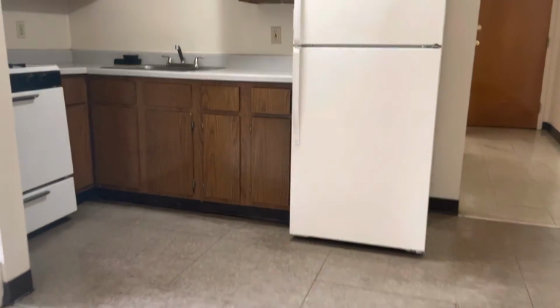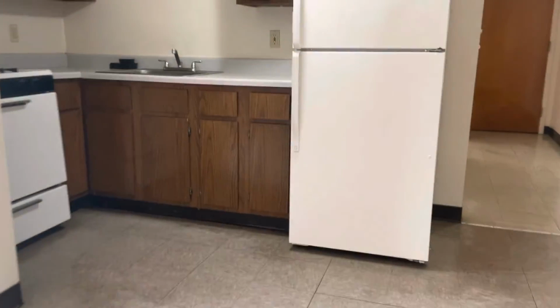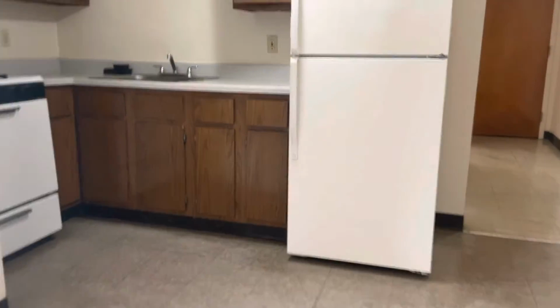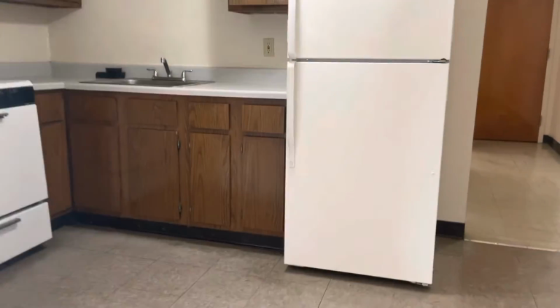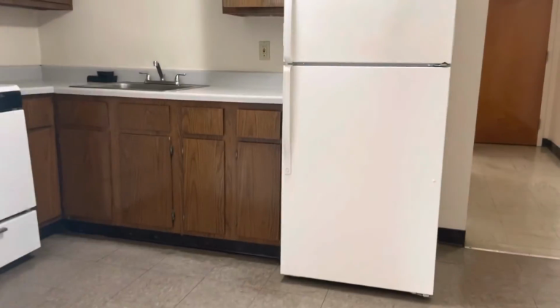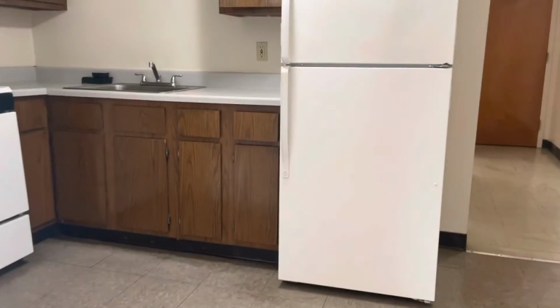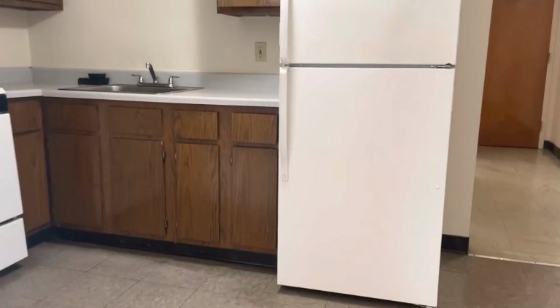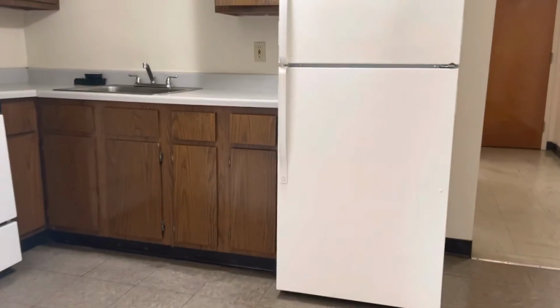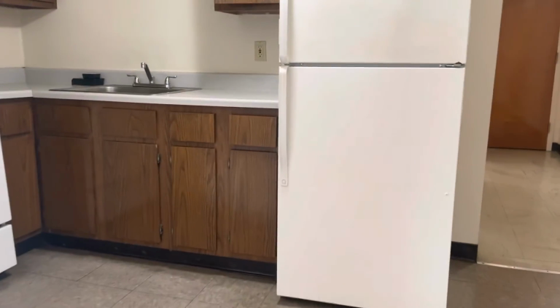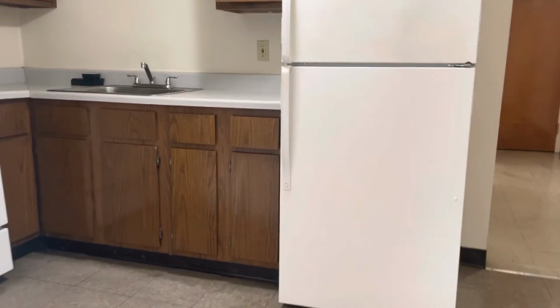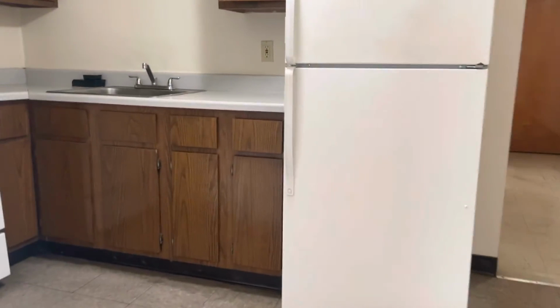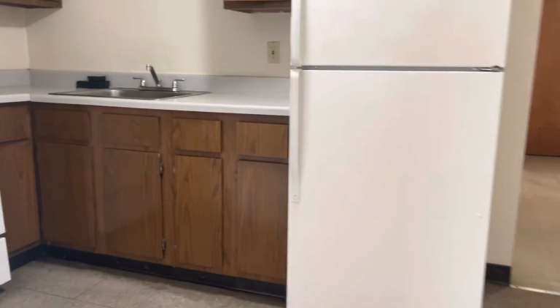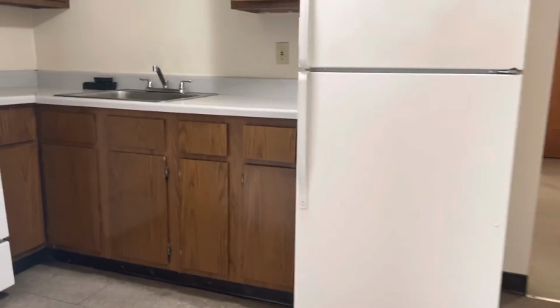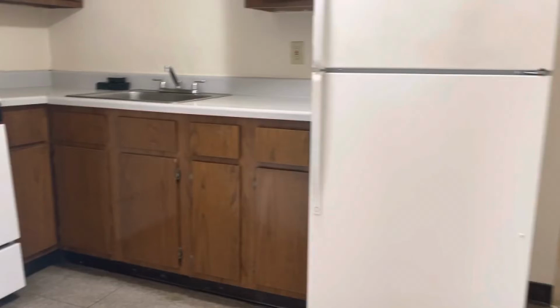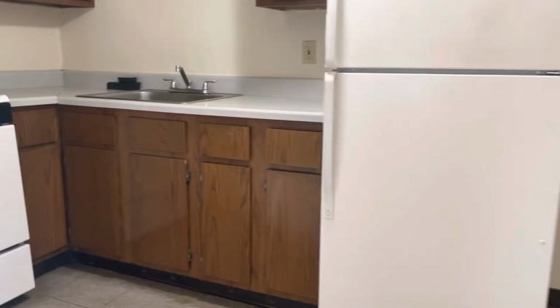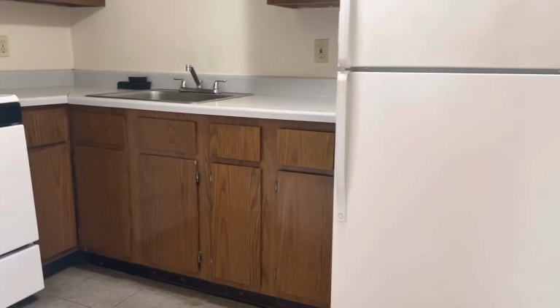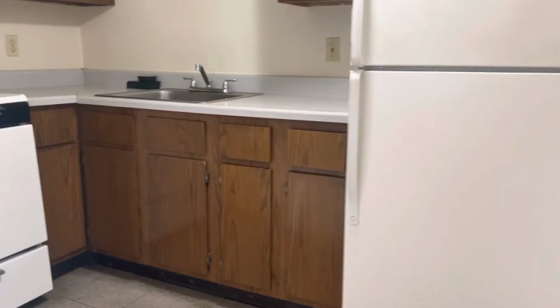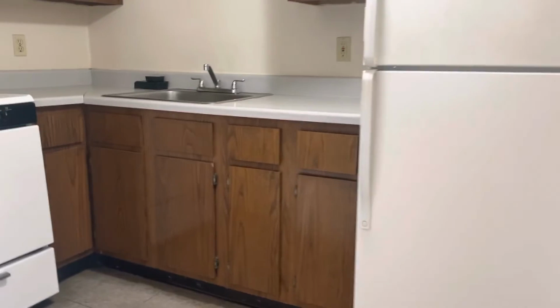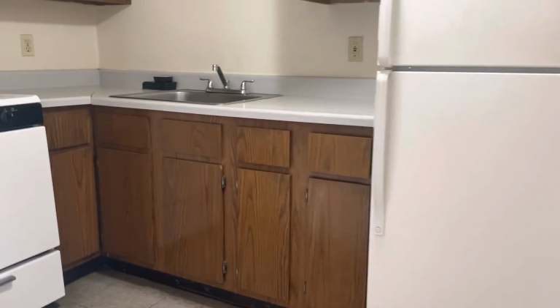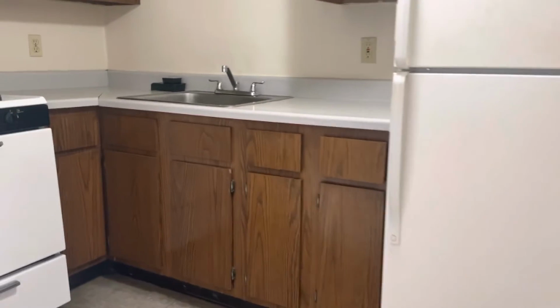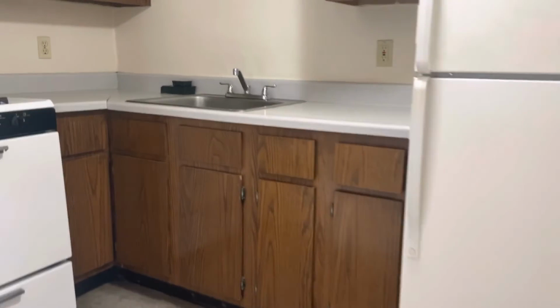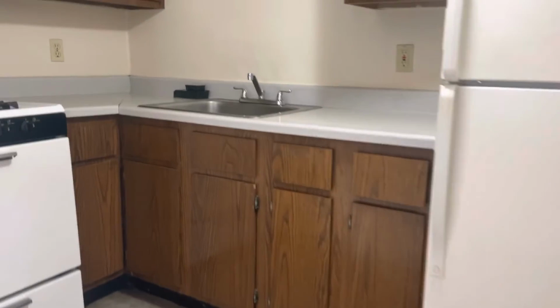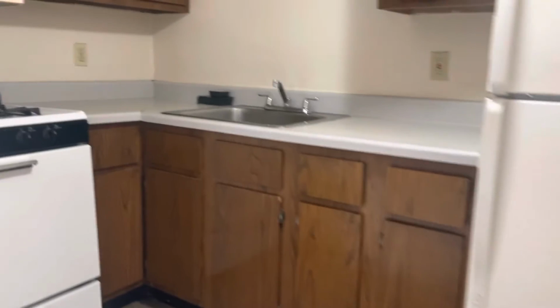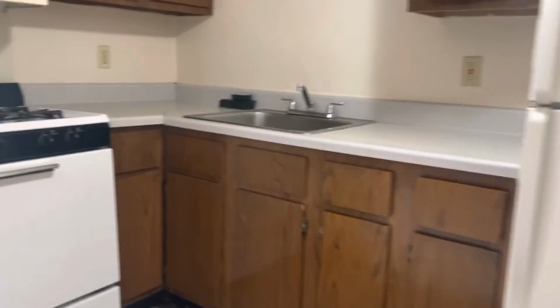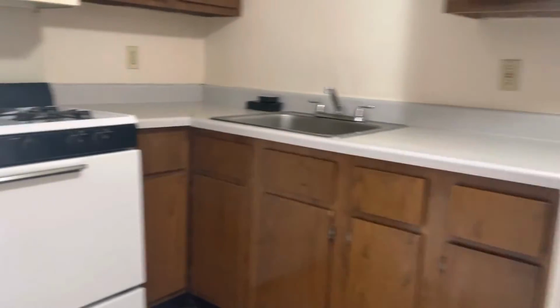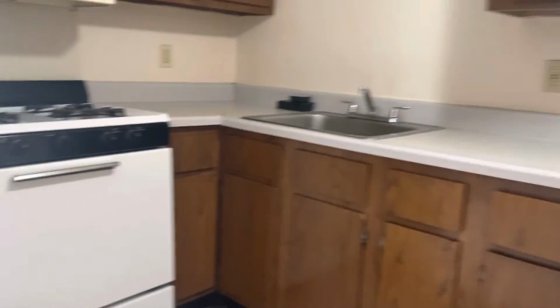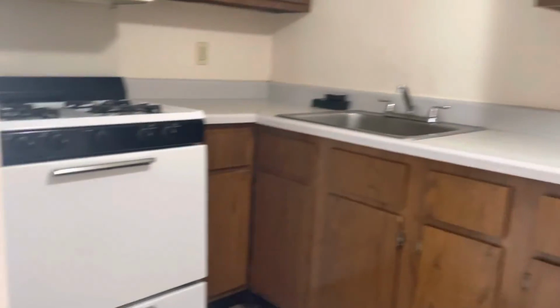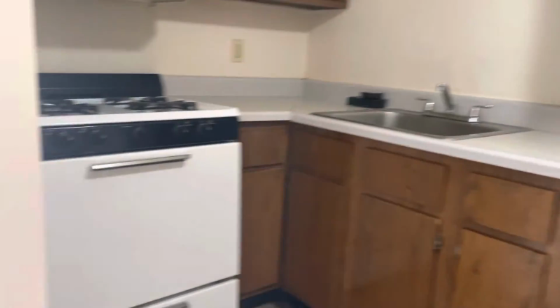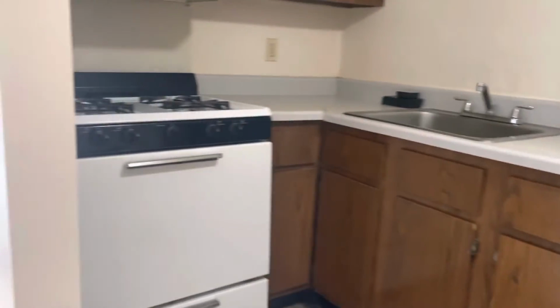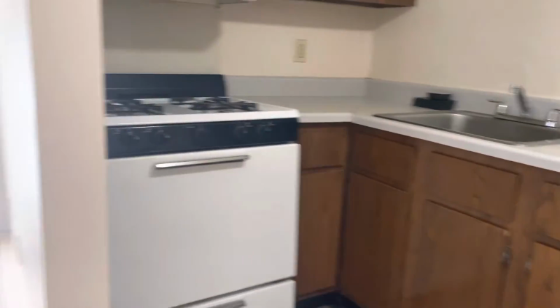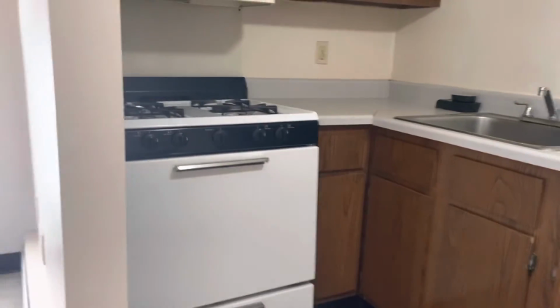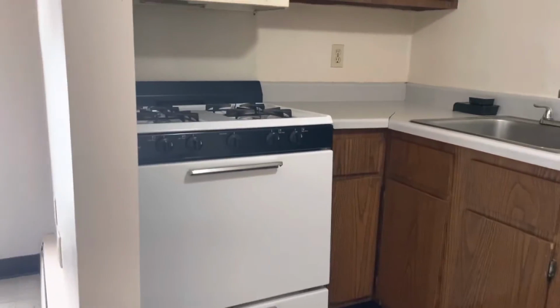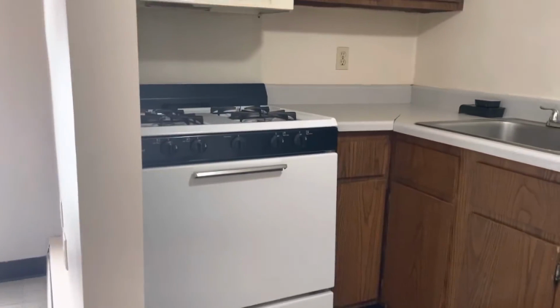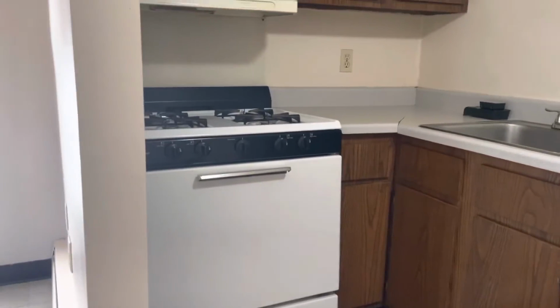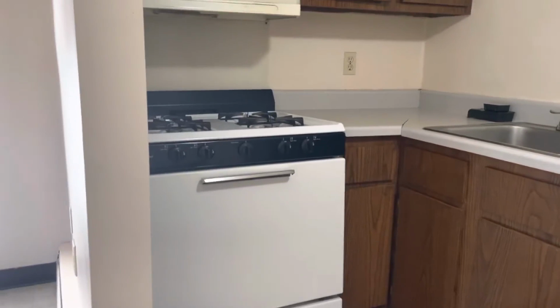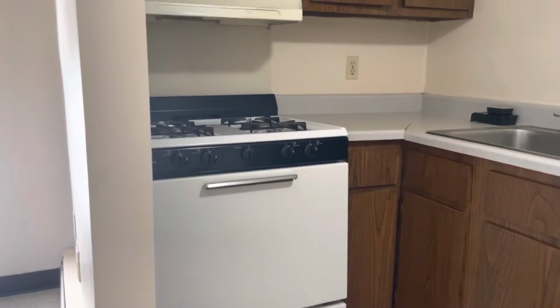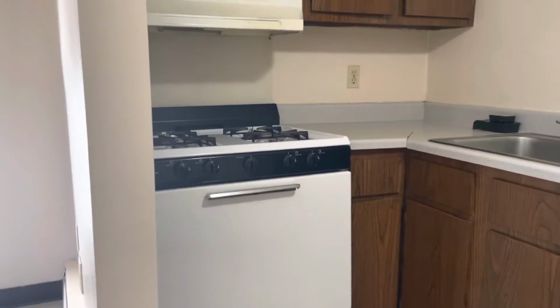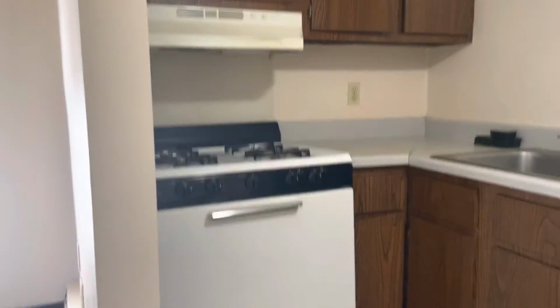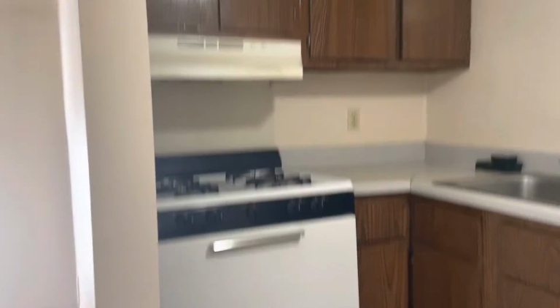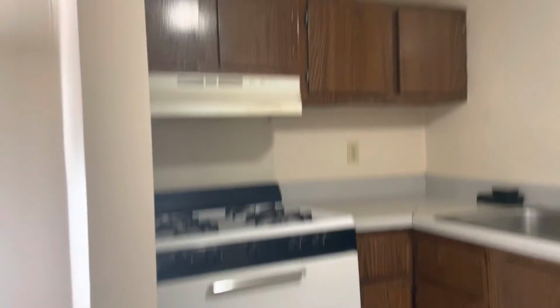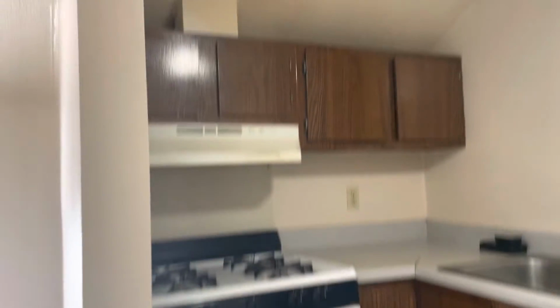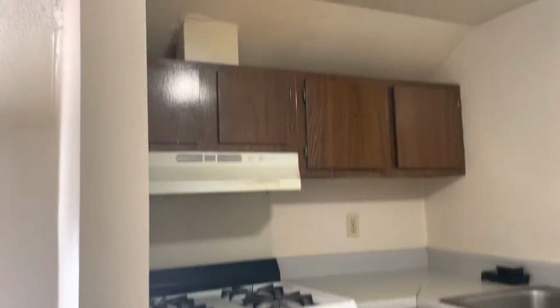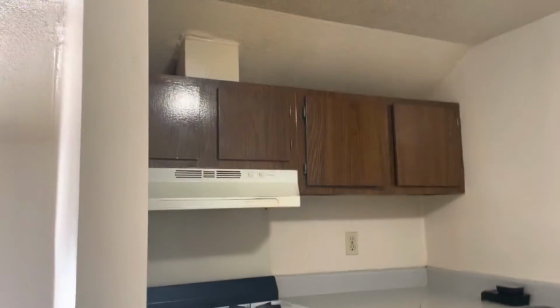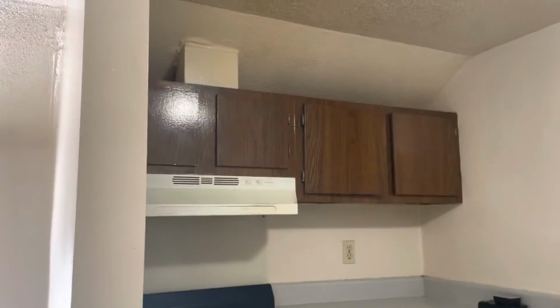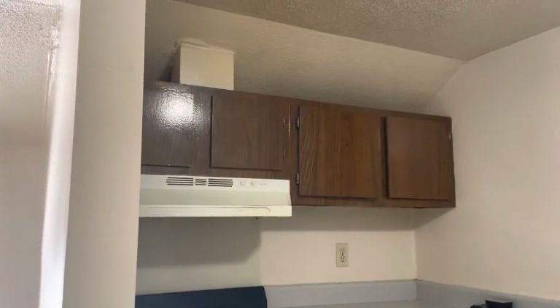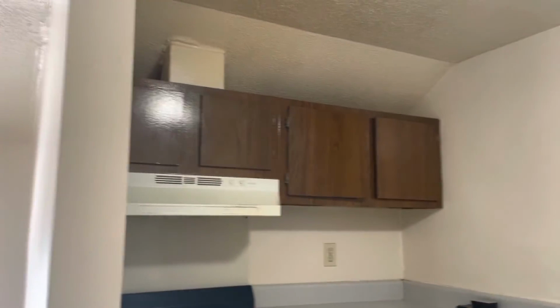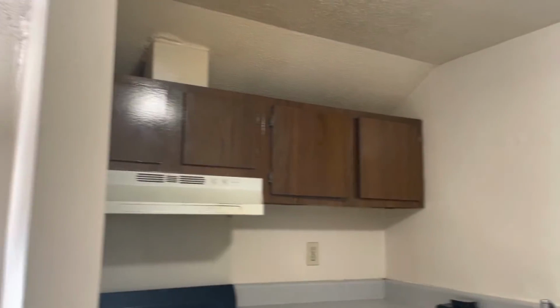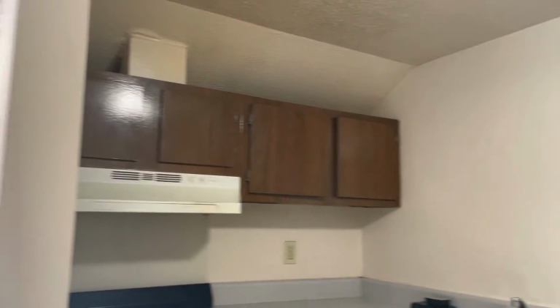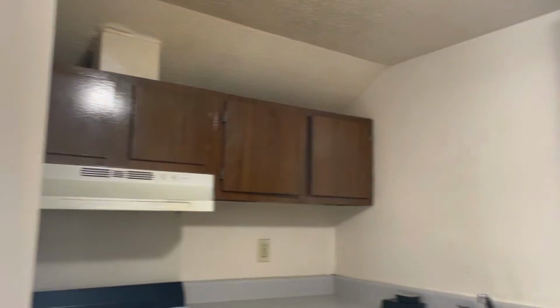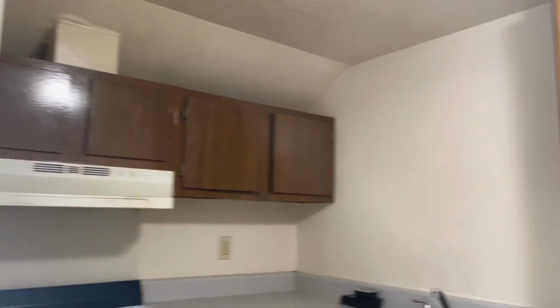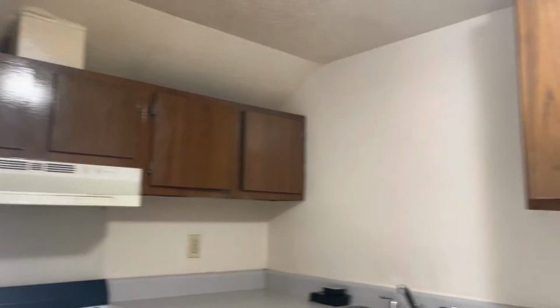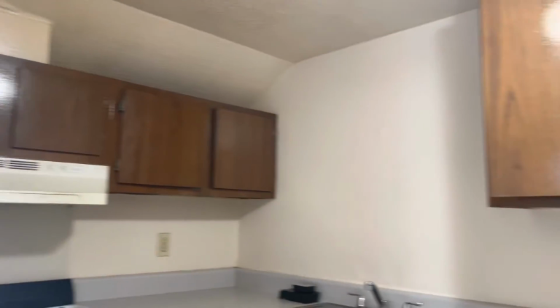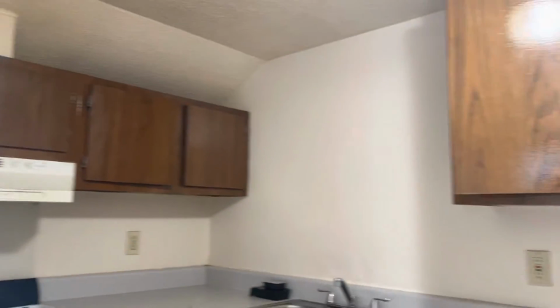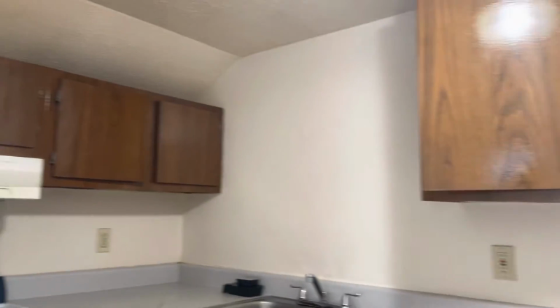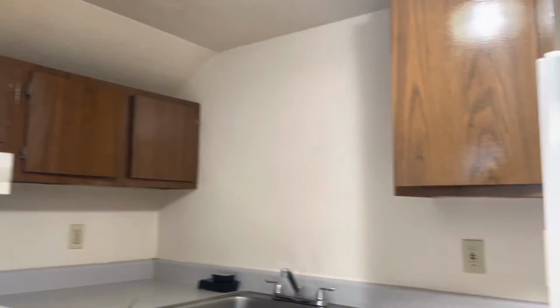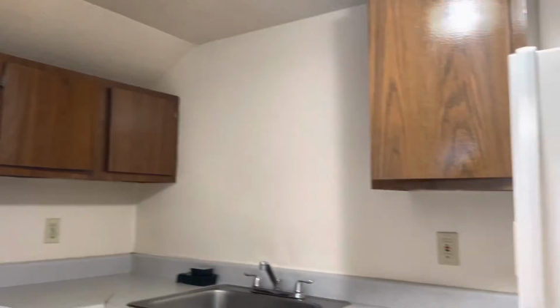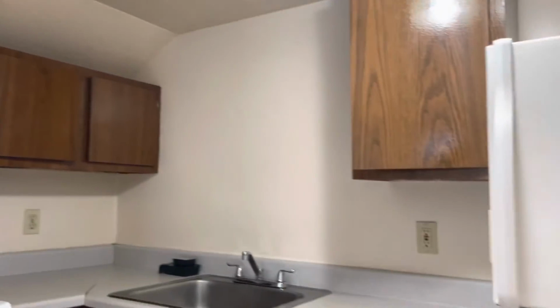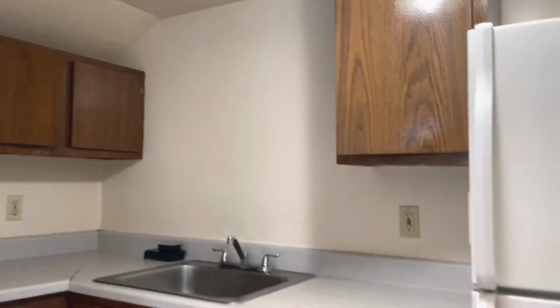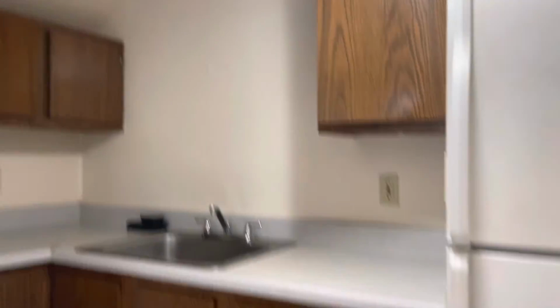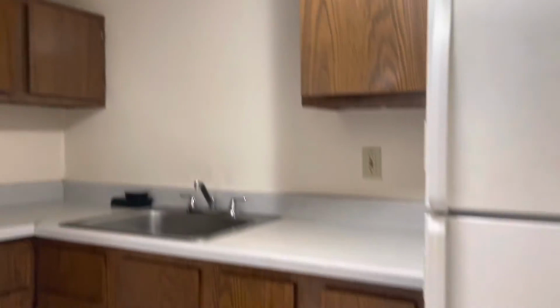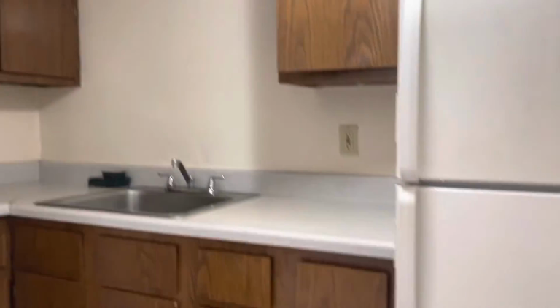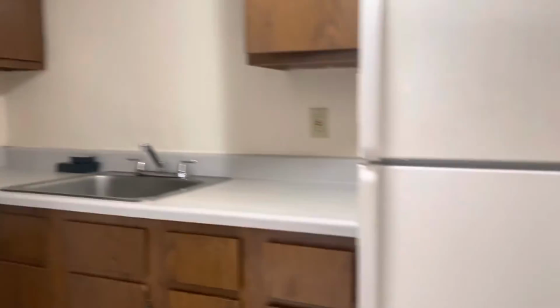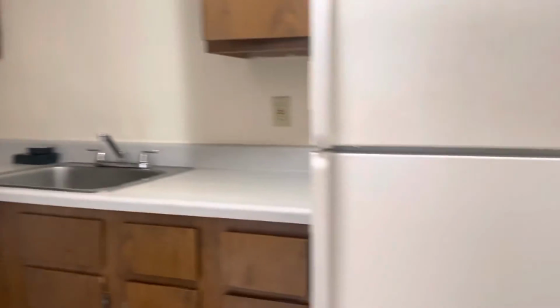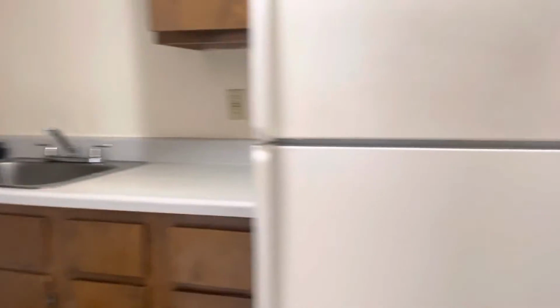Kitchen here, refrigerator, countertop space, stove, plenty of cabinets.